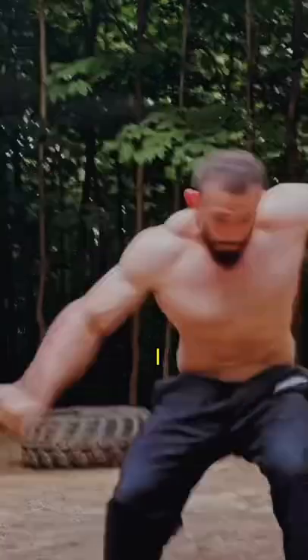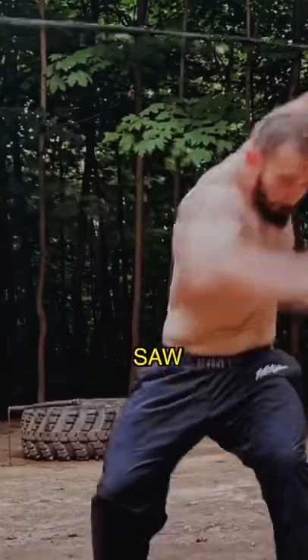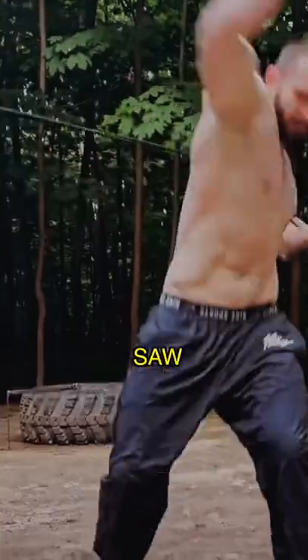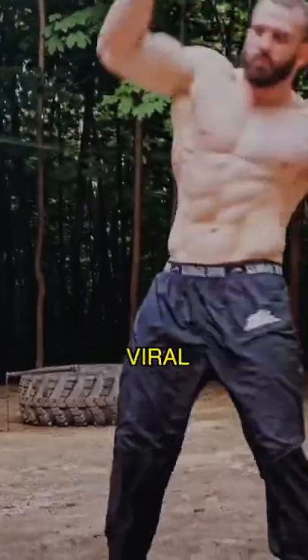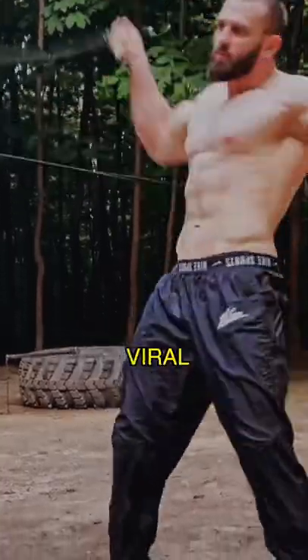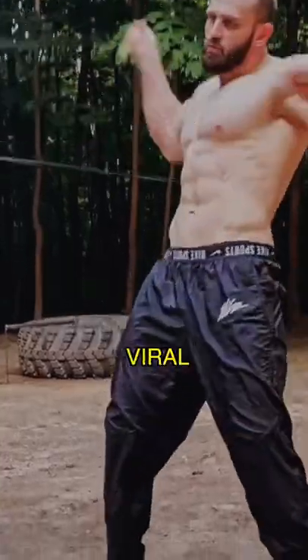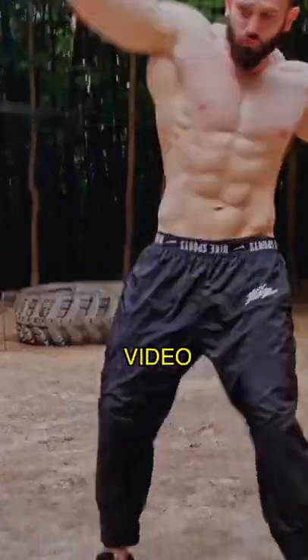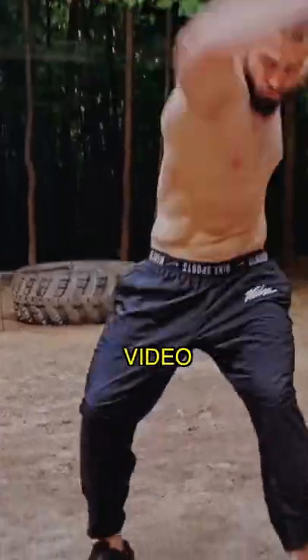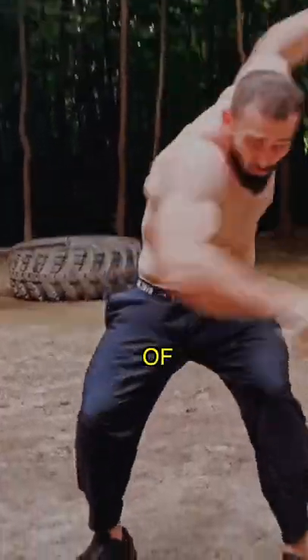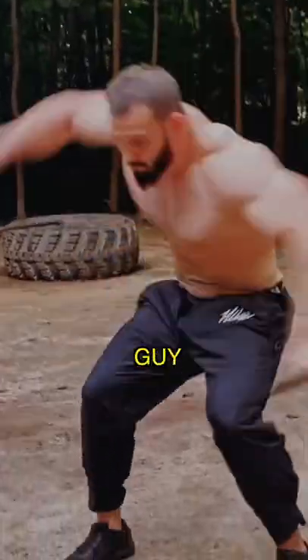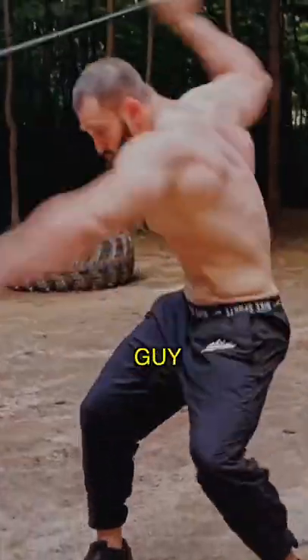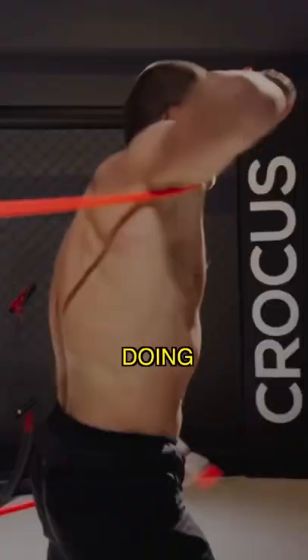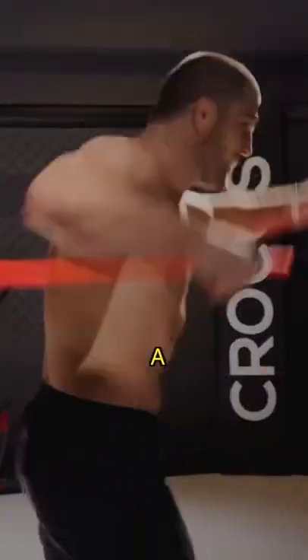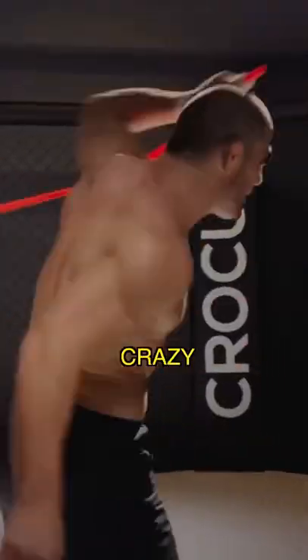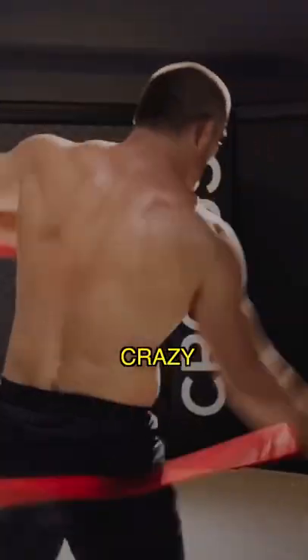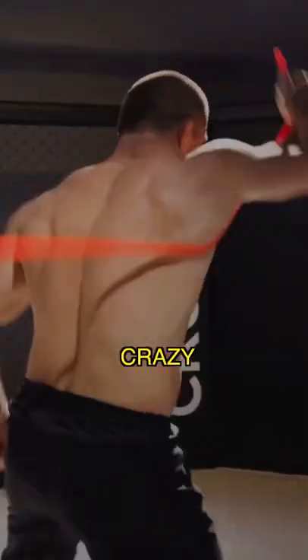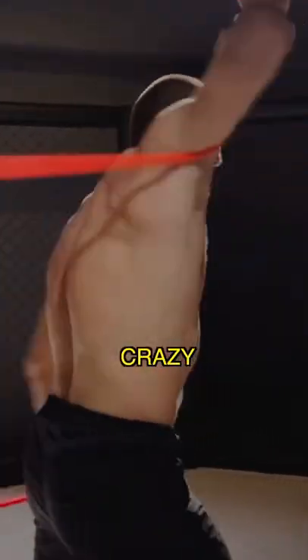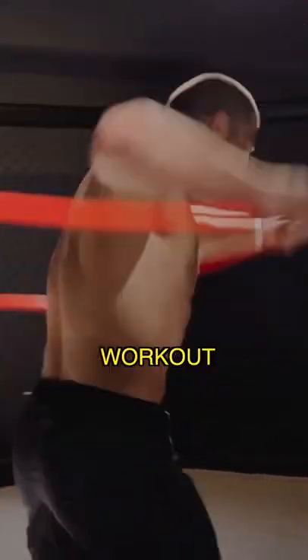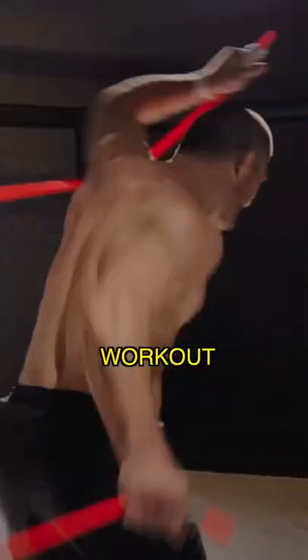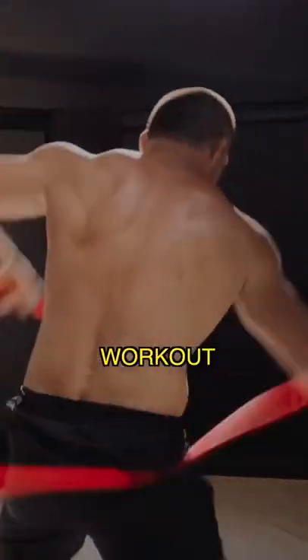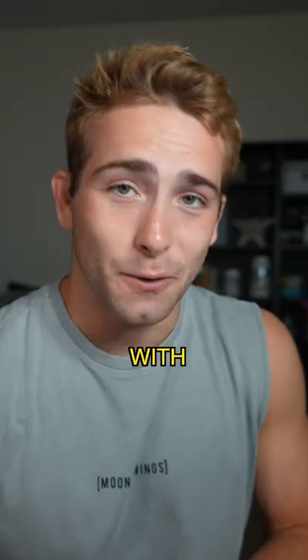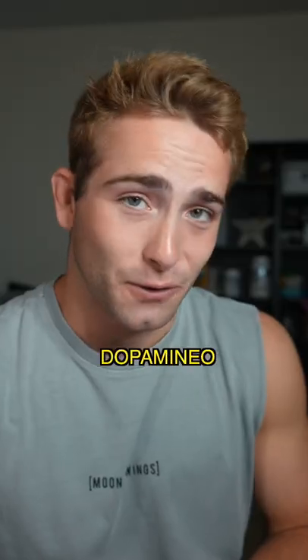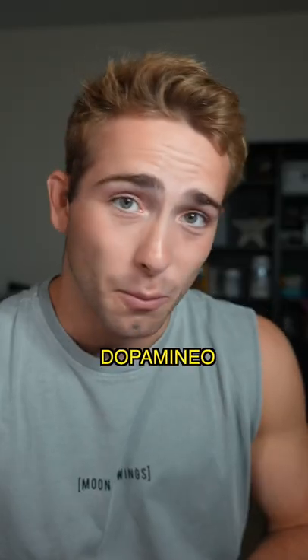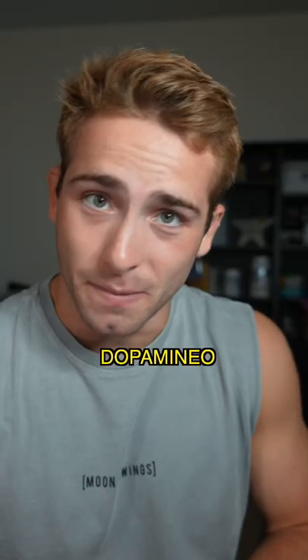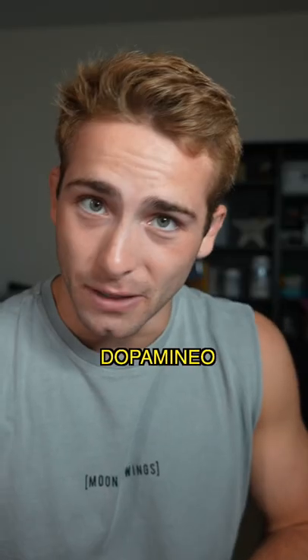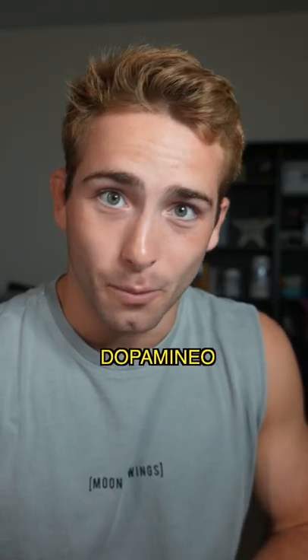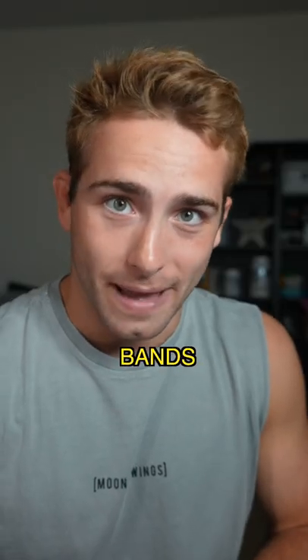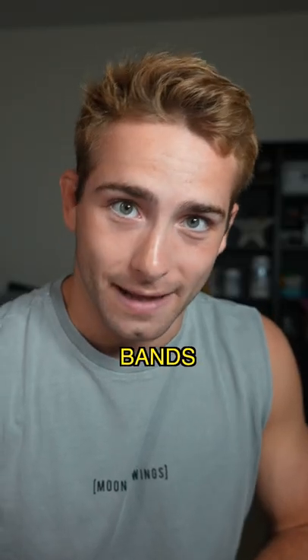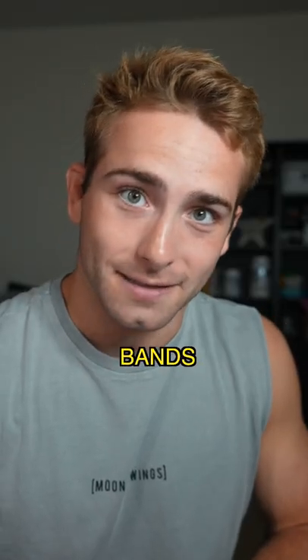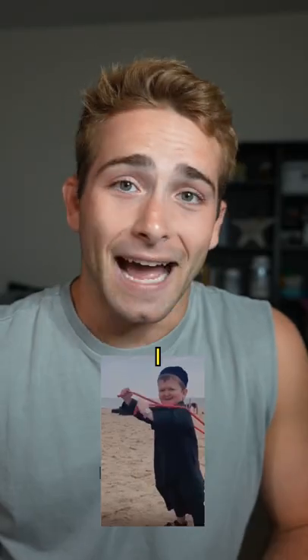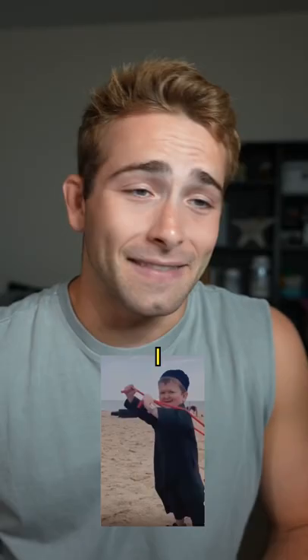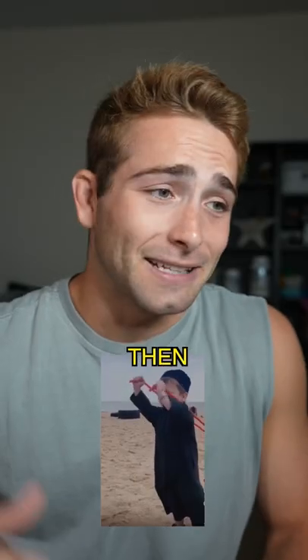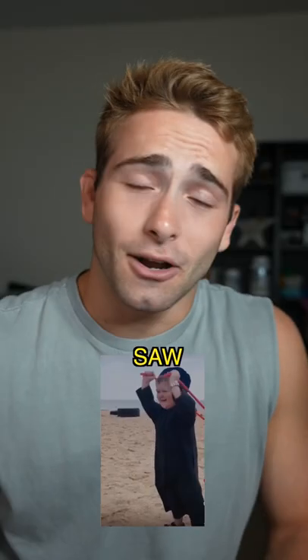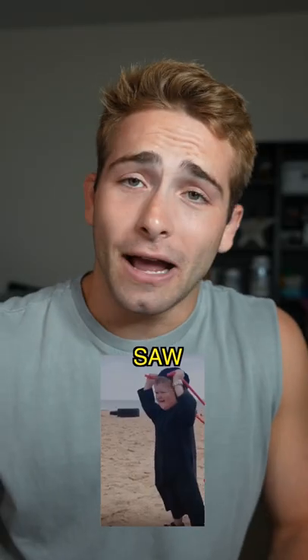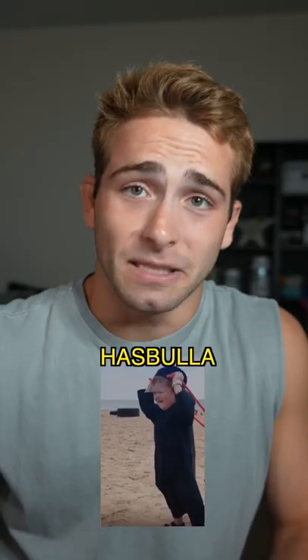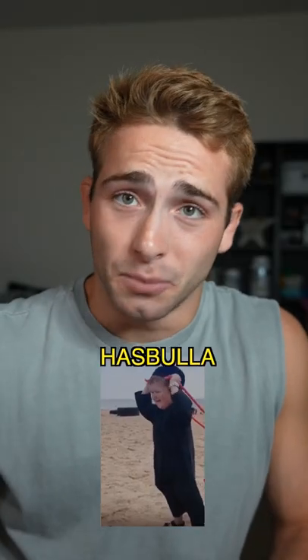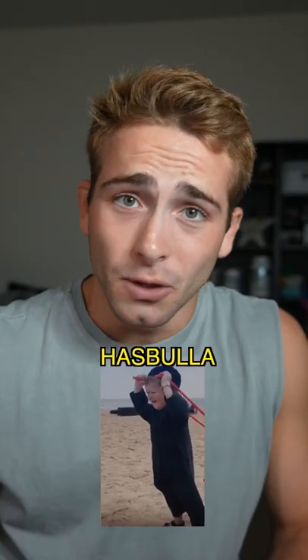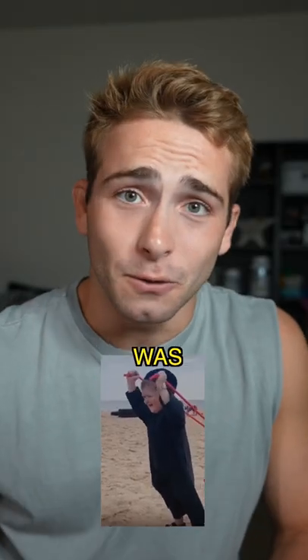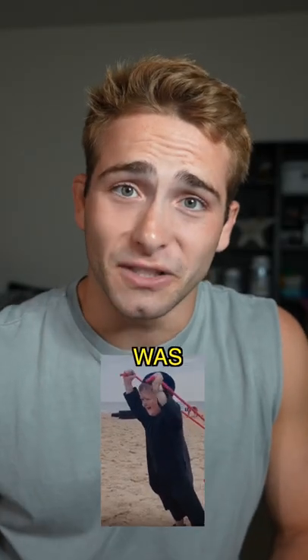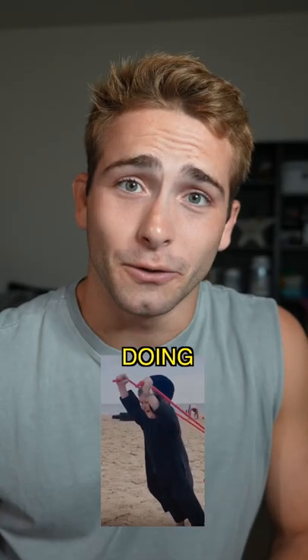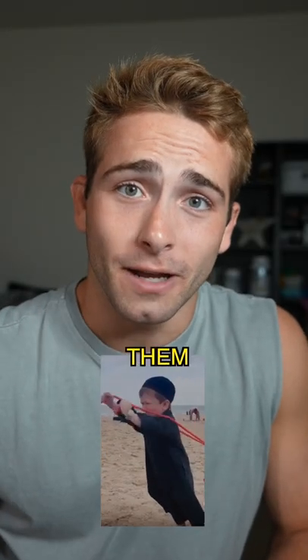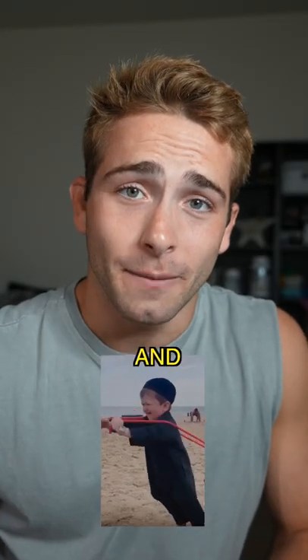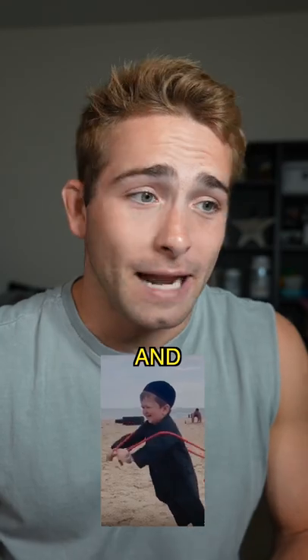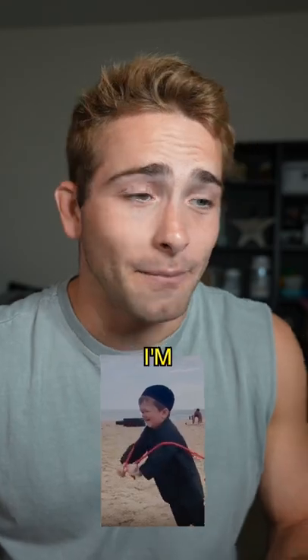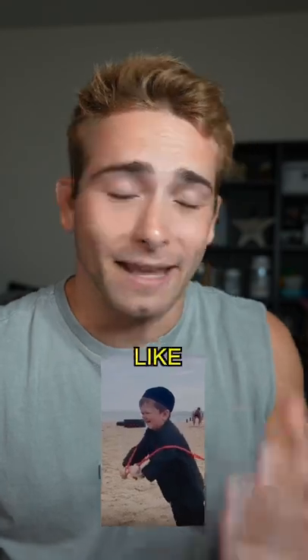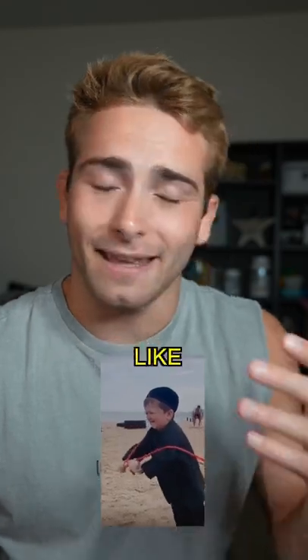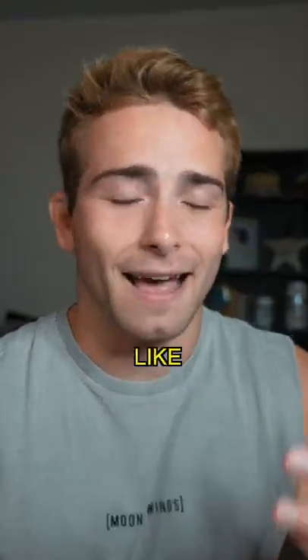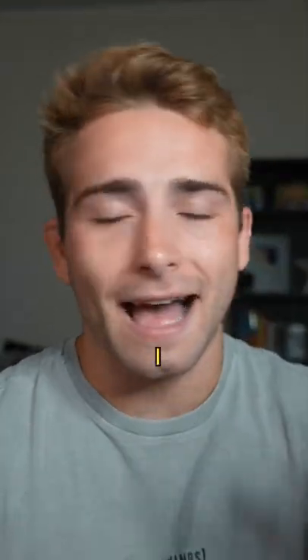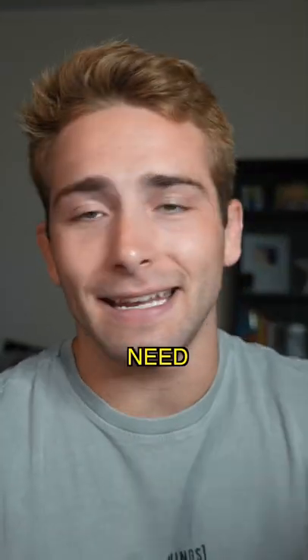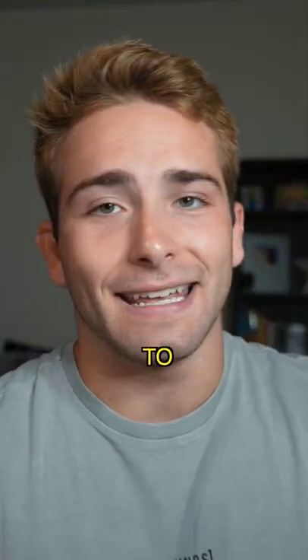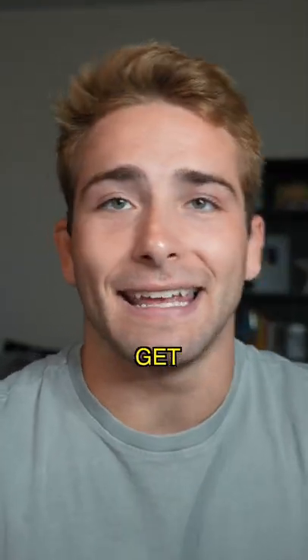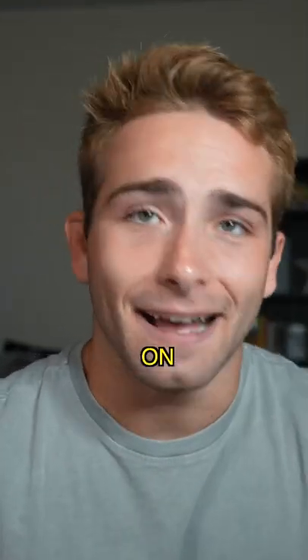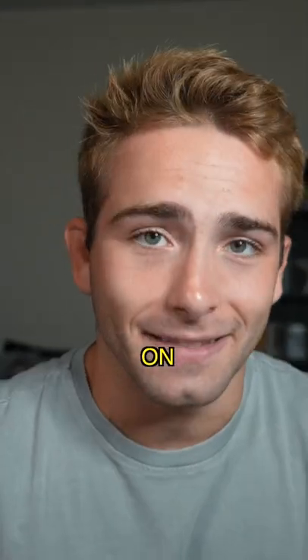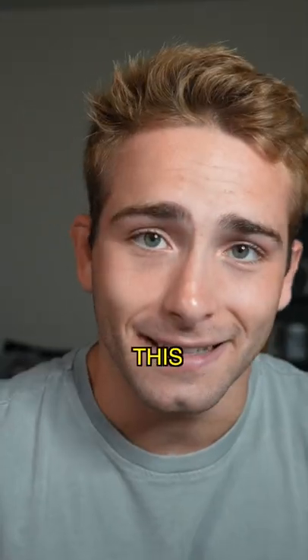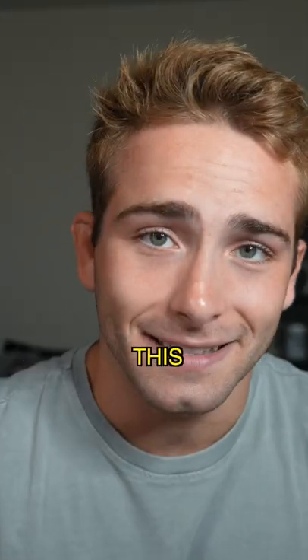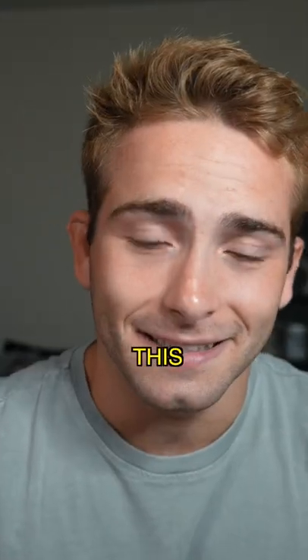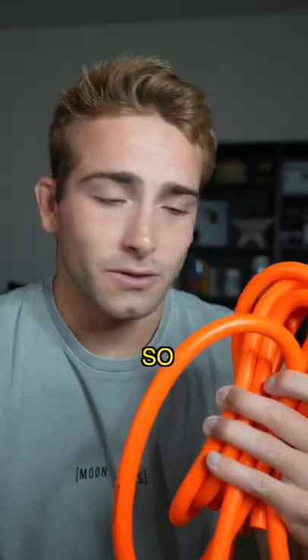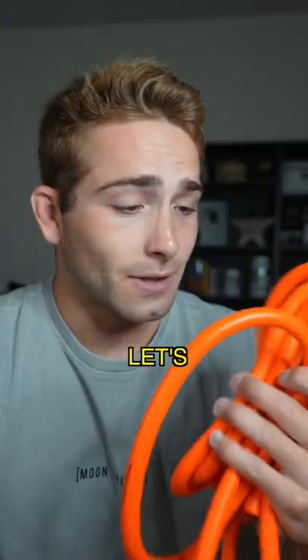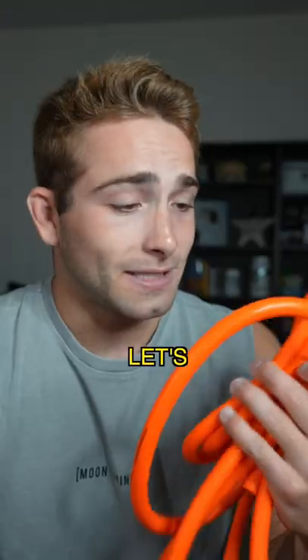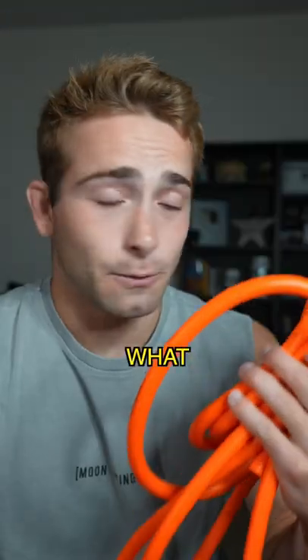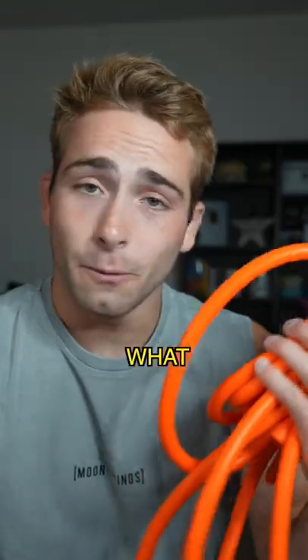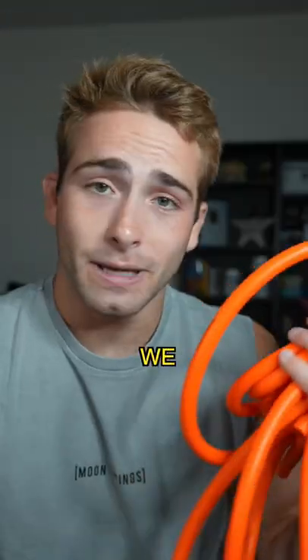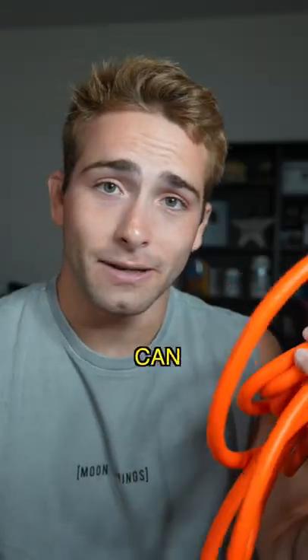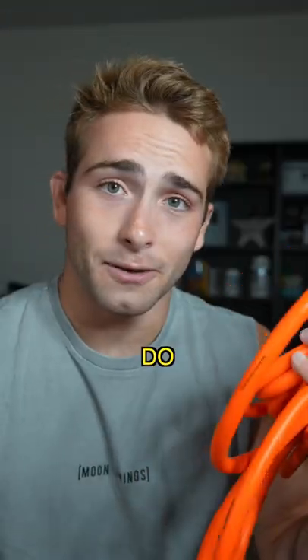I saw a viral video of a guy doing a crazy workout with Dopamino bands. I then saw Hezbollah was doing them and I'm like, I need to get on this. So let's see what we can do.